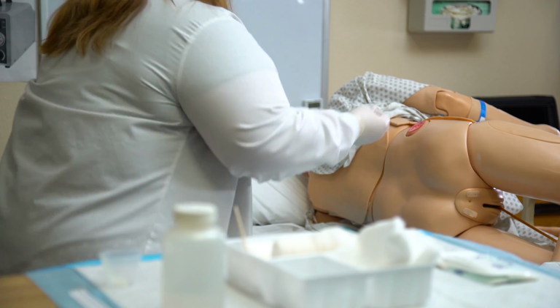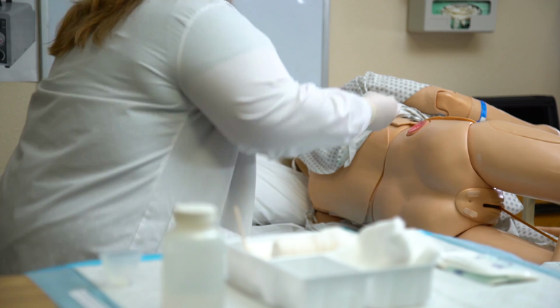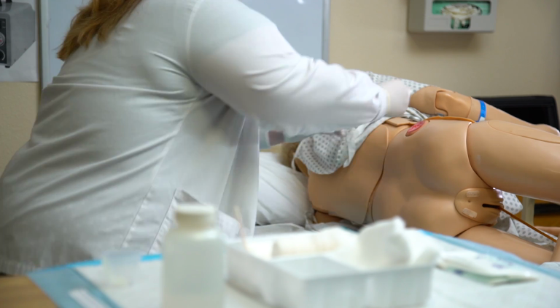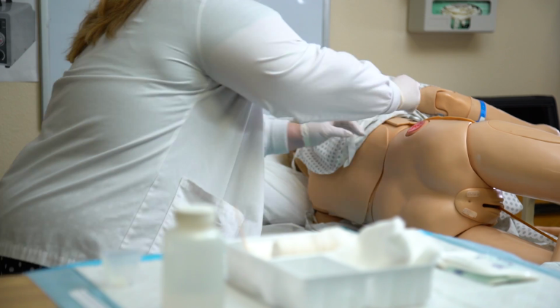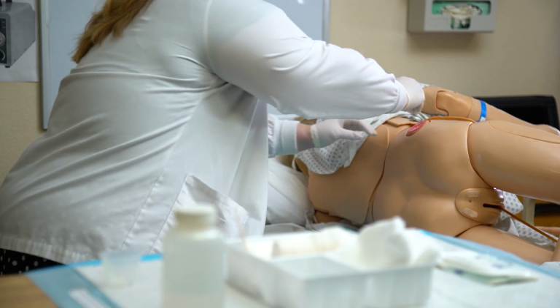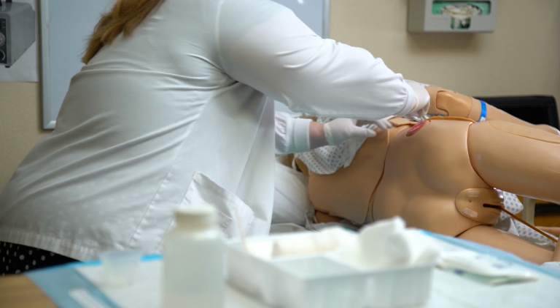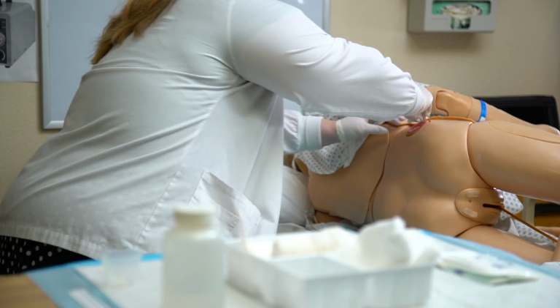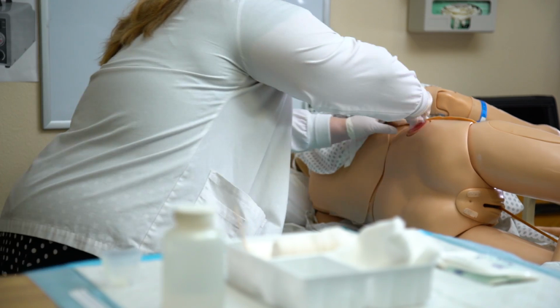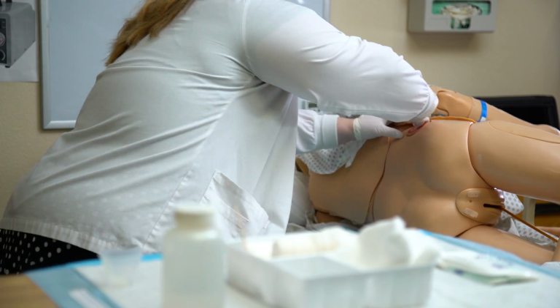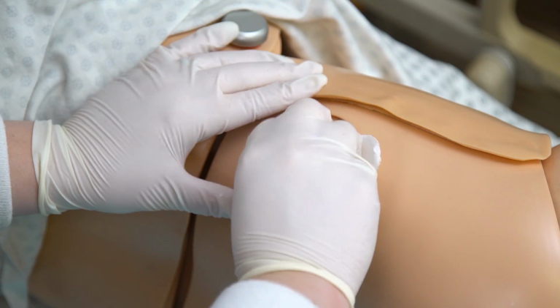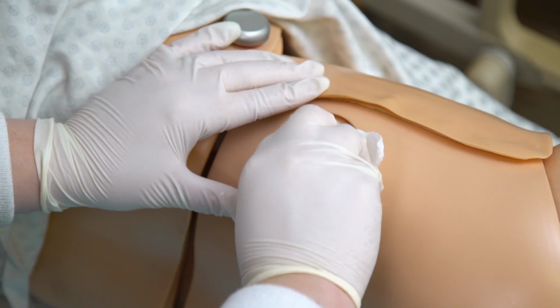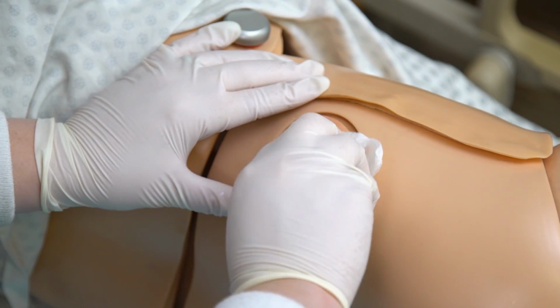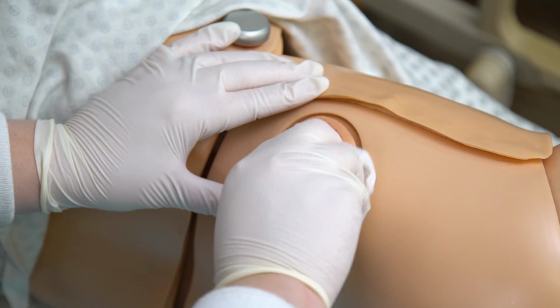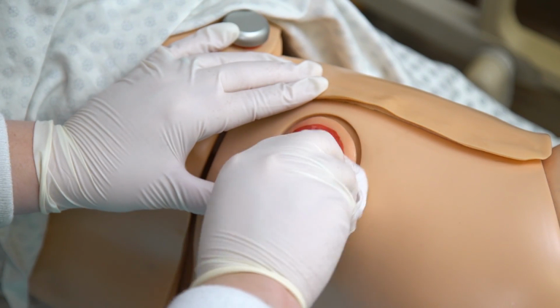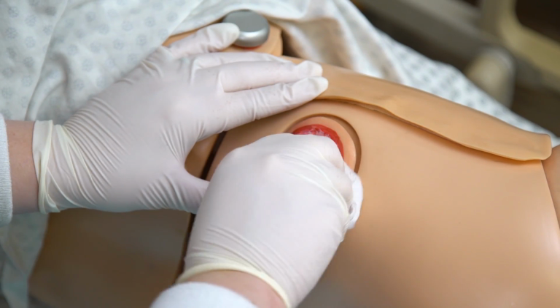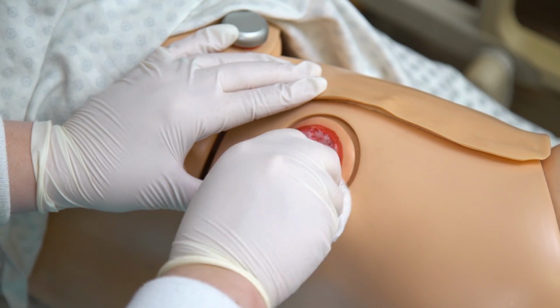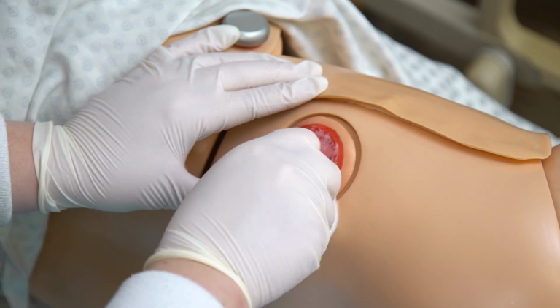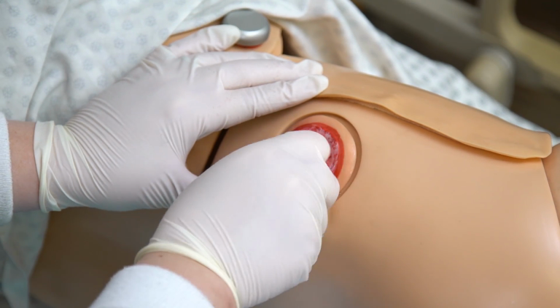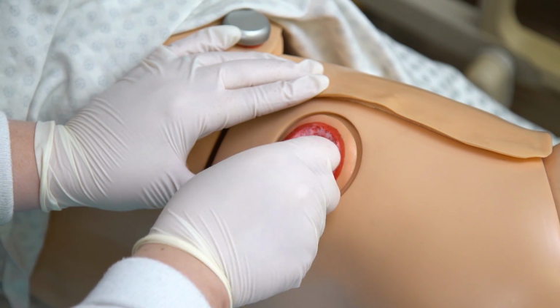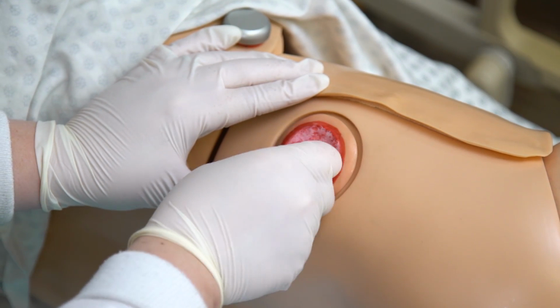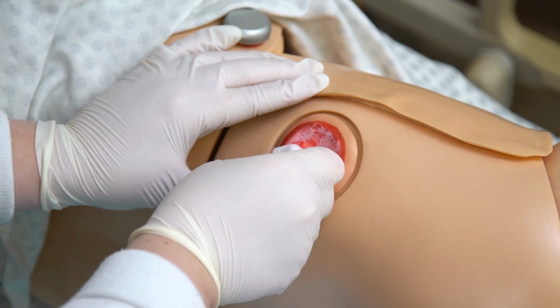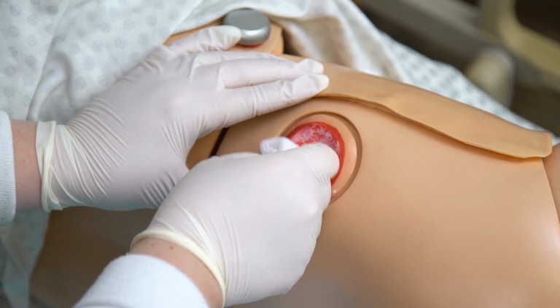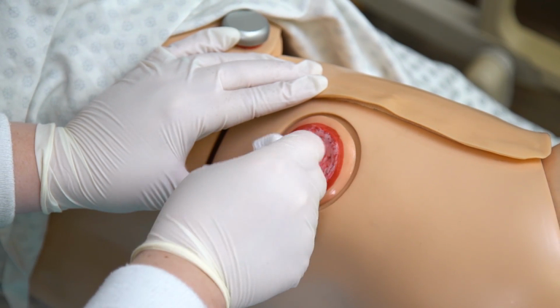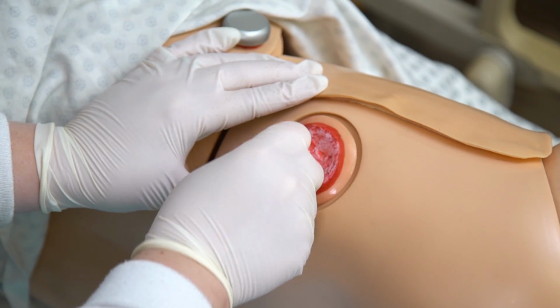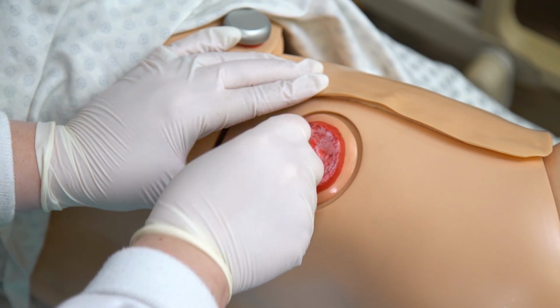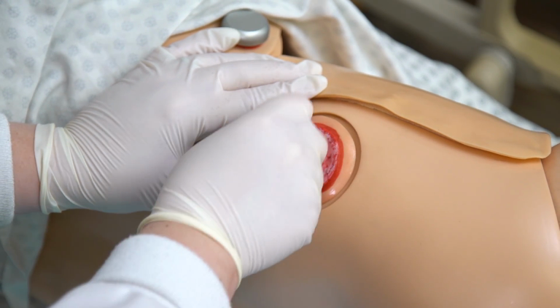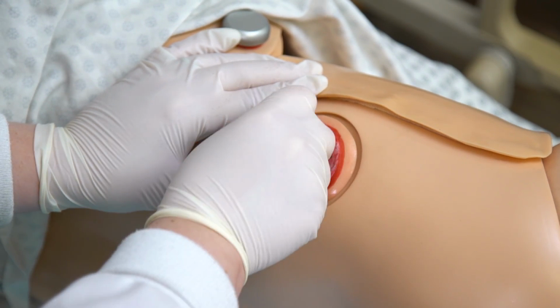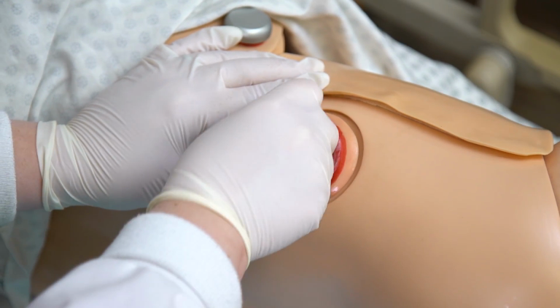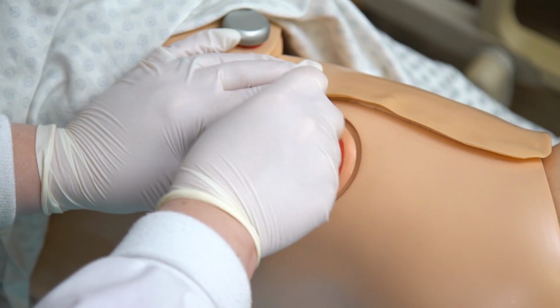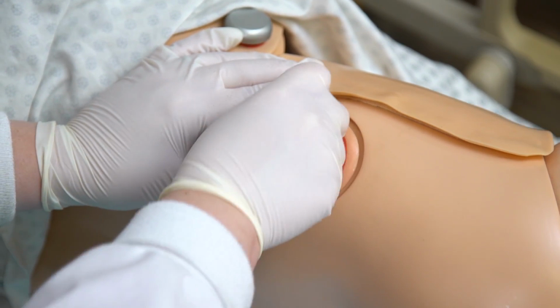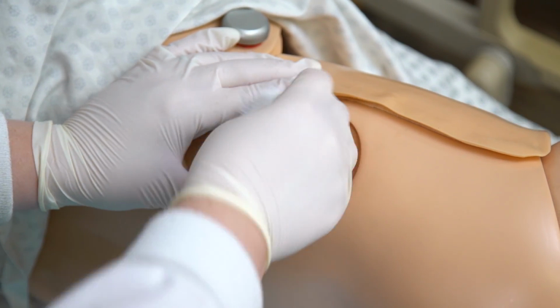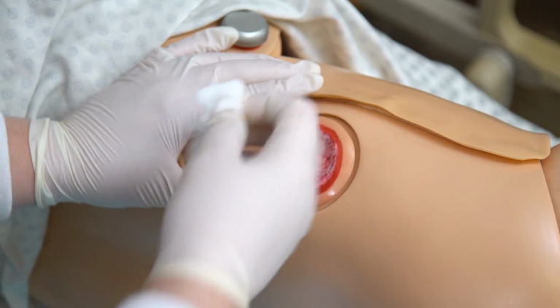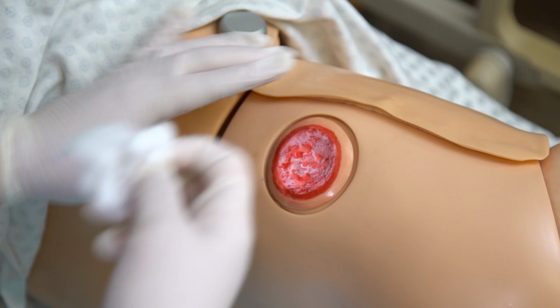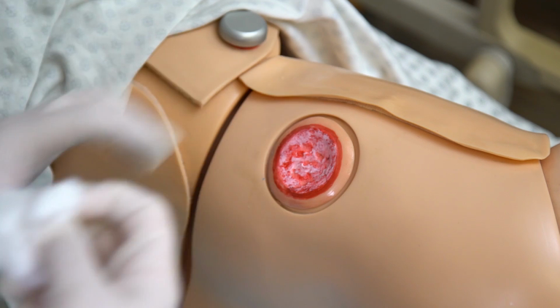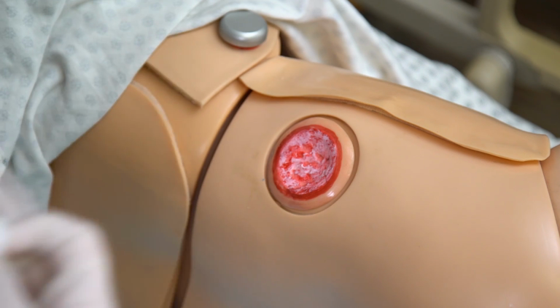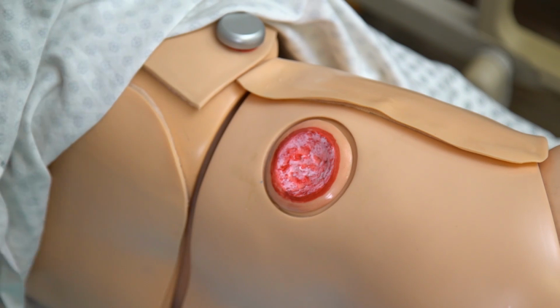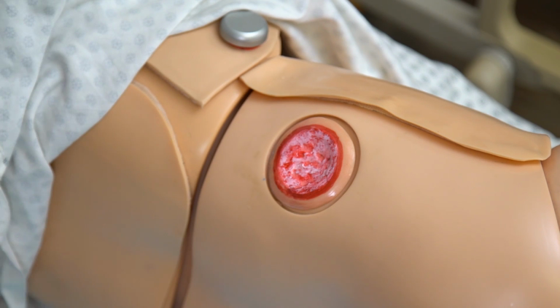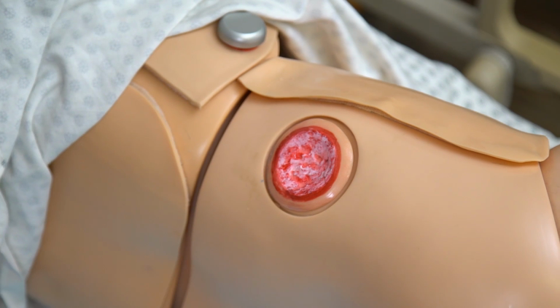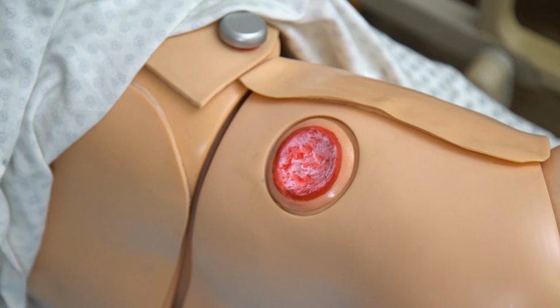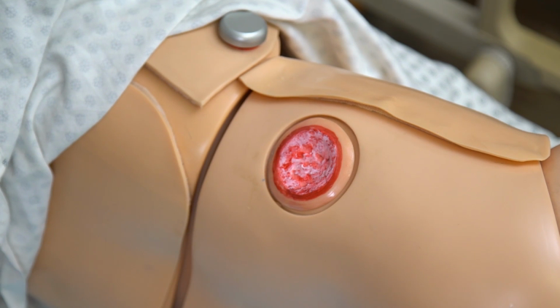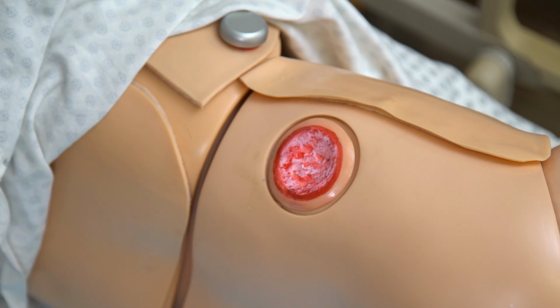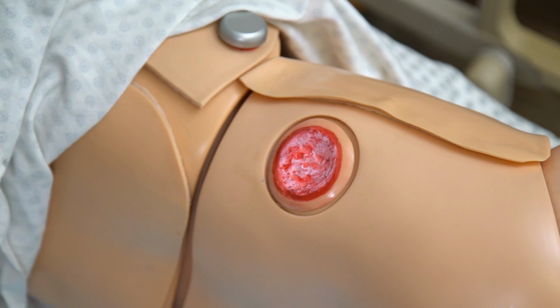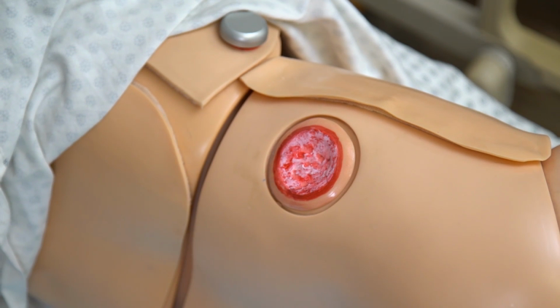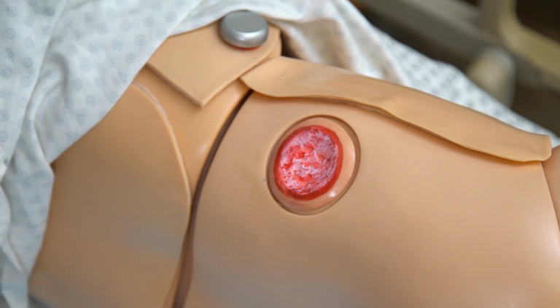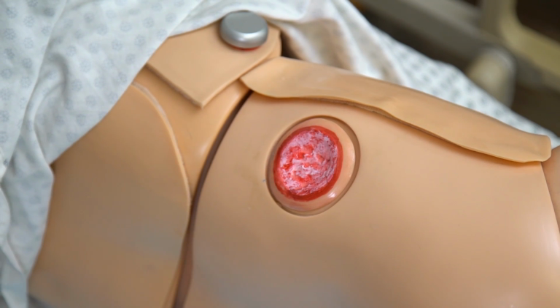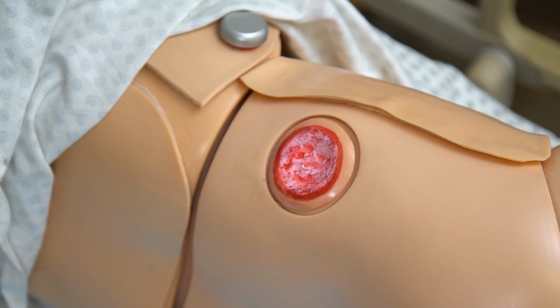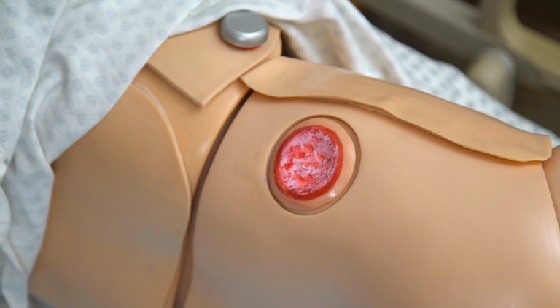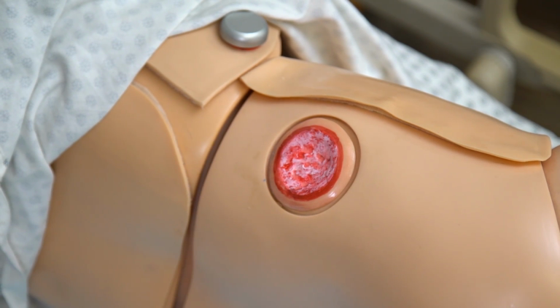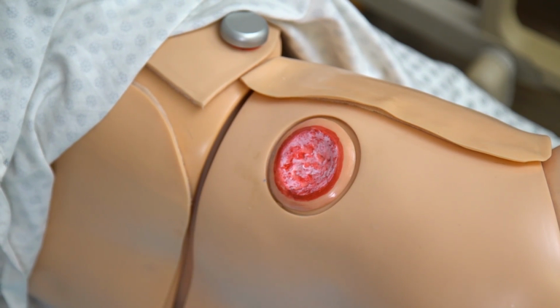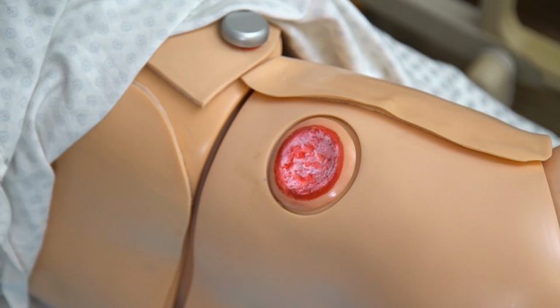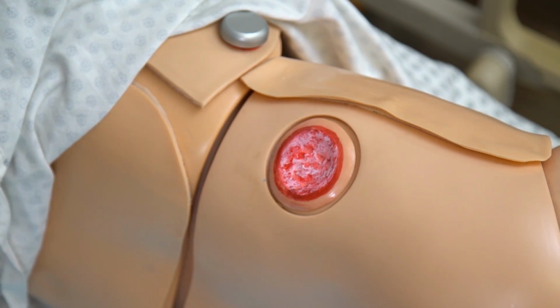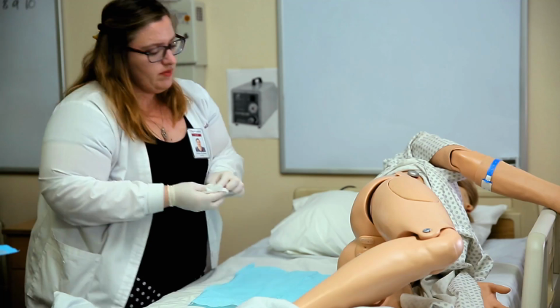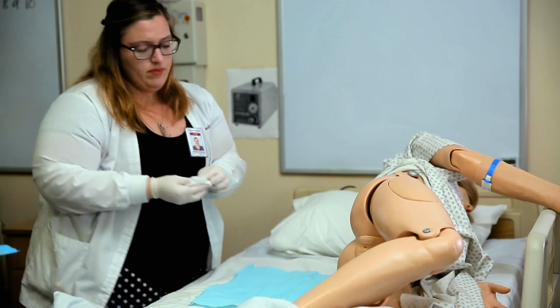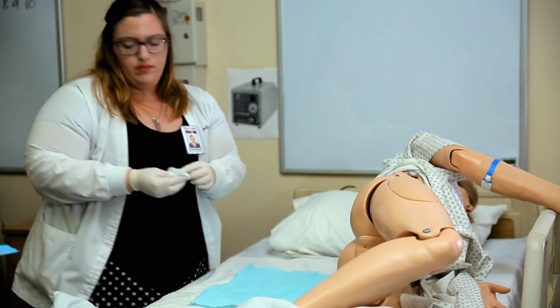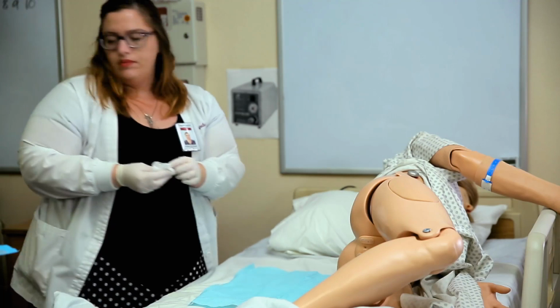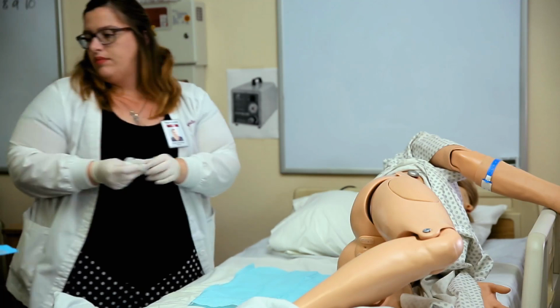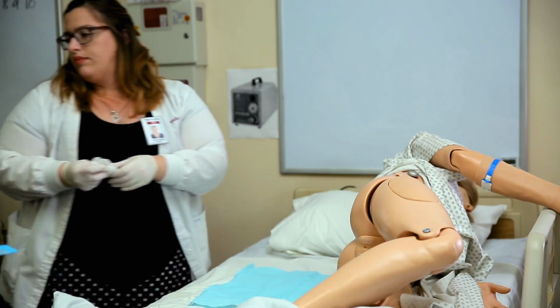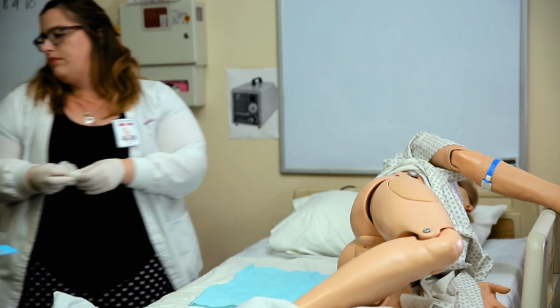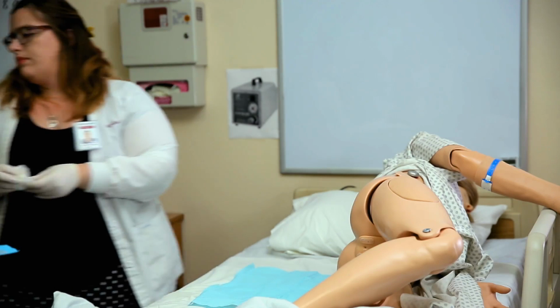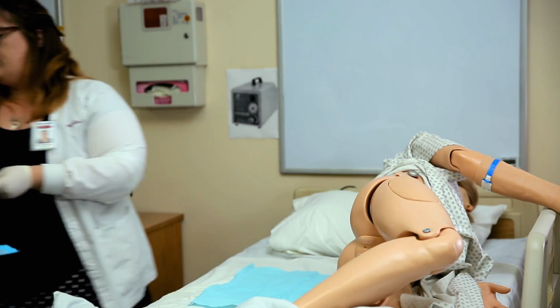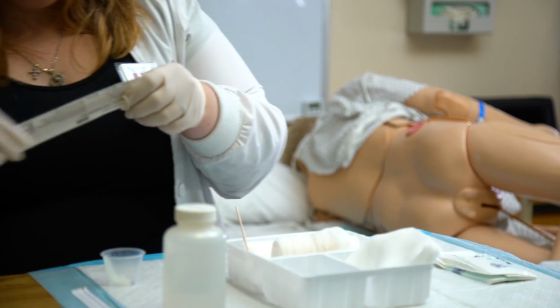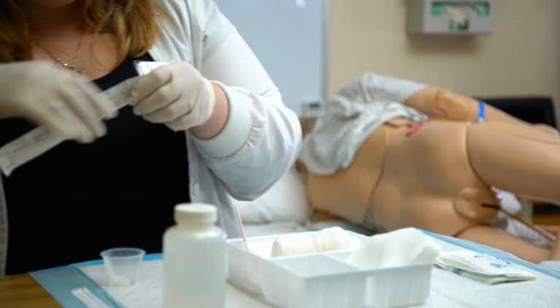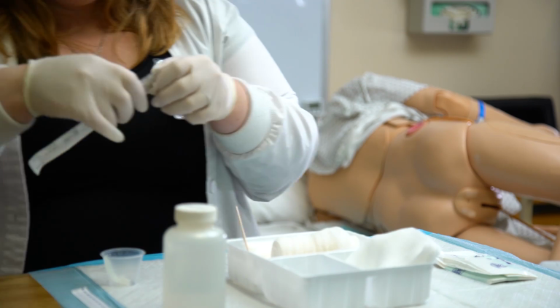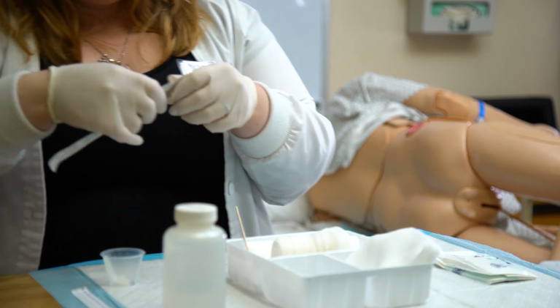Start with the inner portion of the wound and move in a circular motion away from the center. Use a clean gauze pad for each cleansing motion. Gently pat the wound dry with a clean, dry gauze observing the same technique.